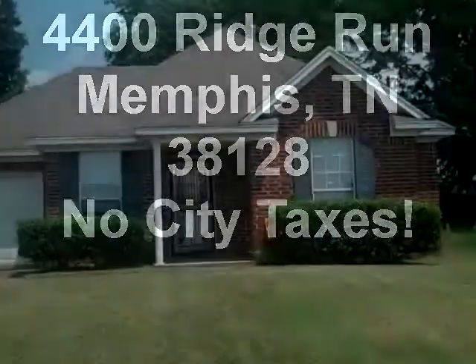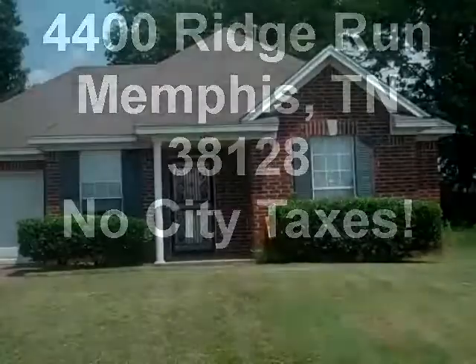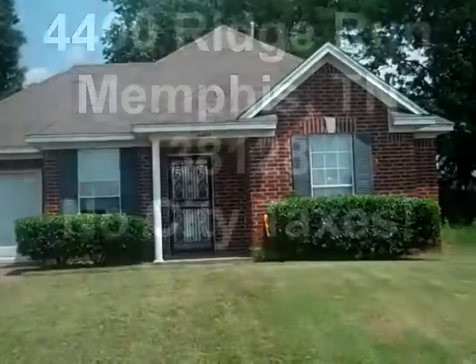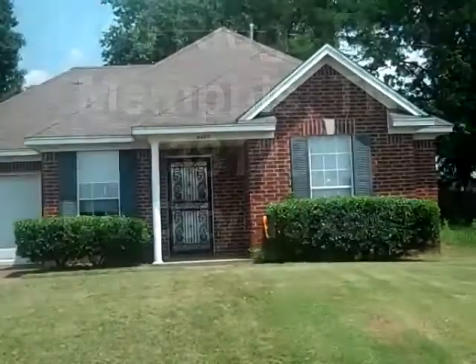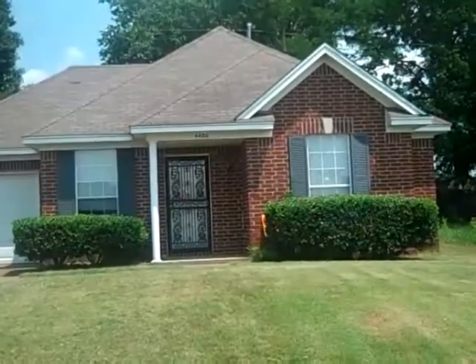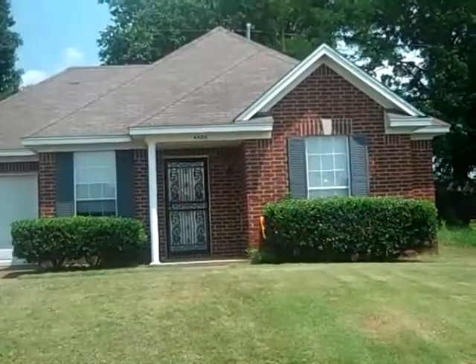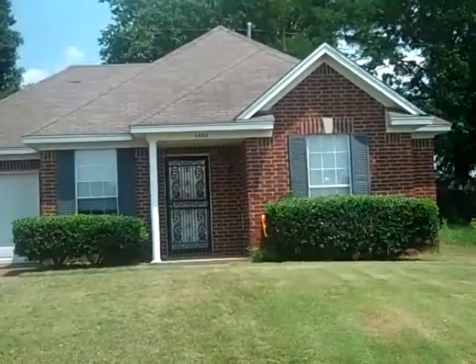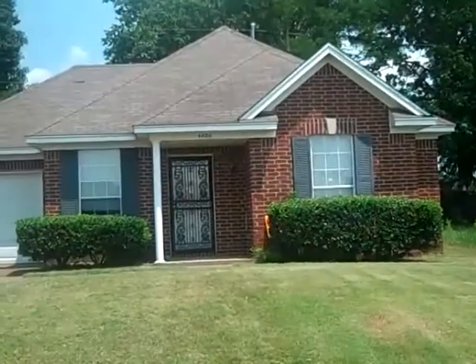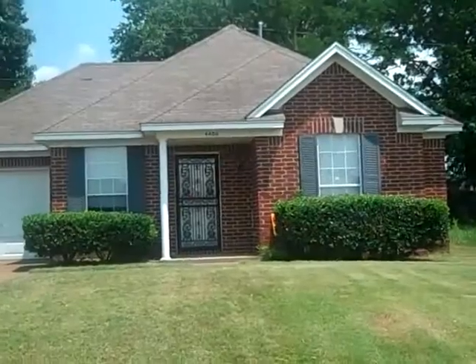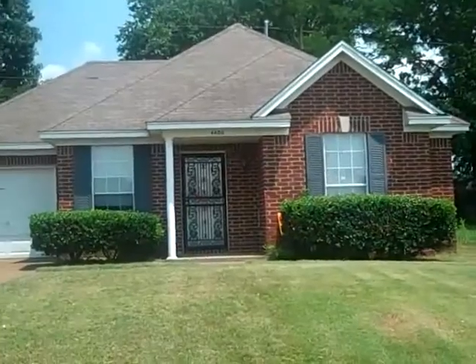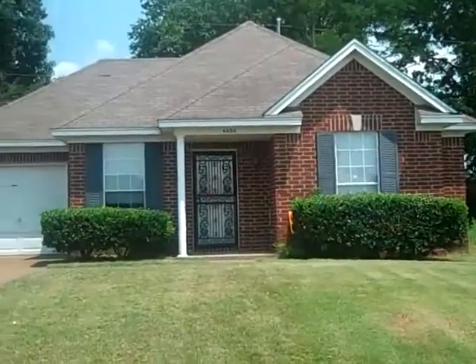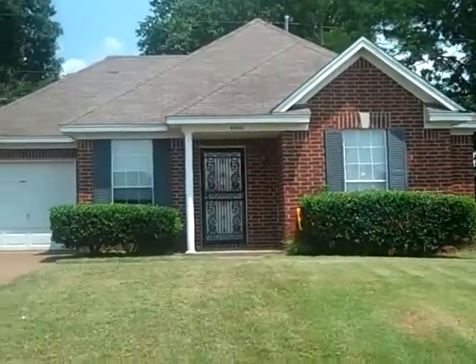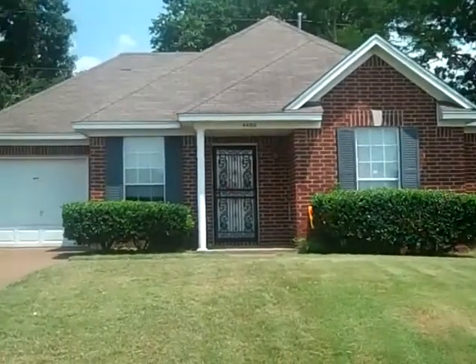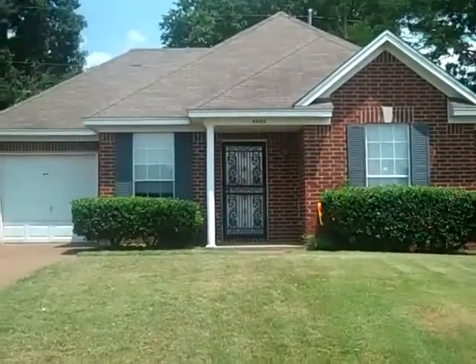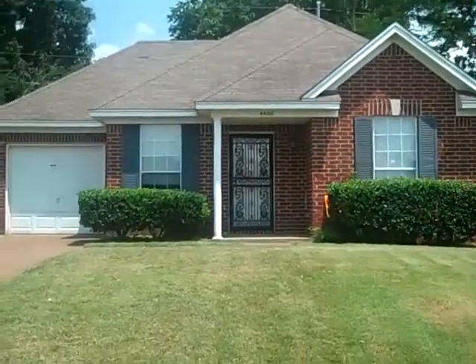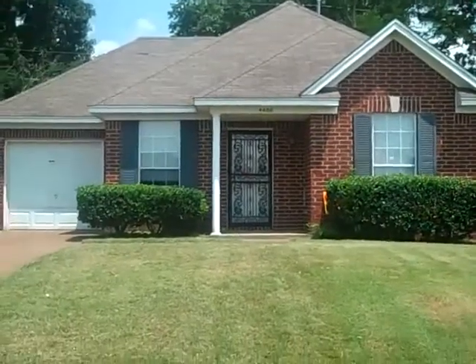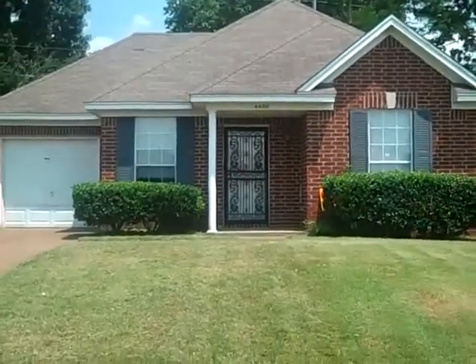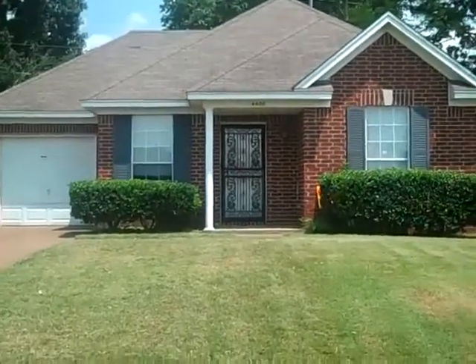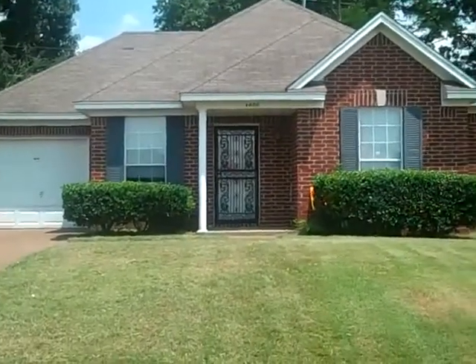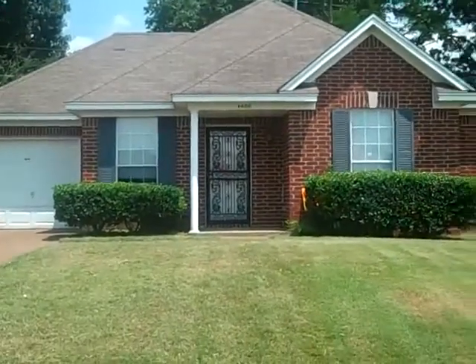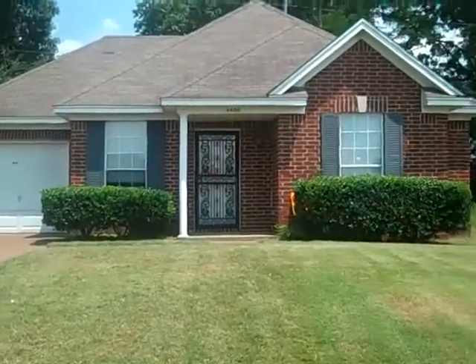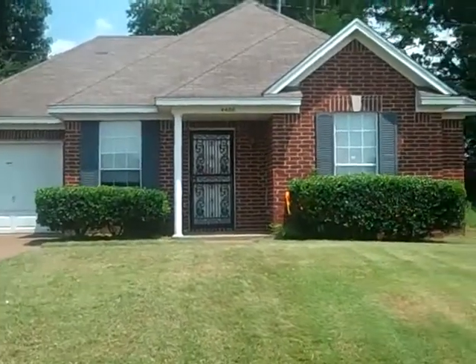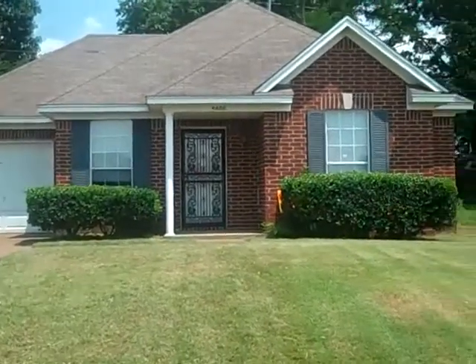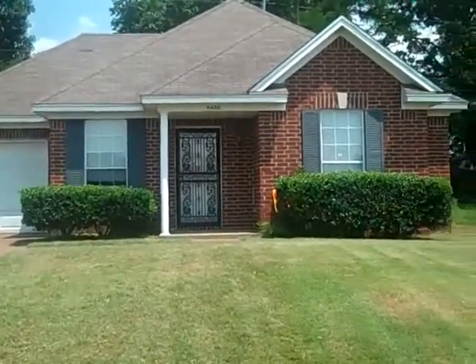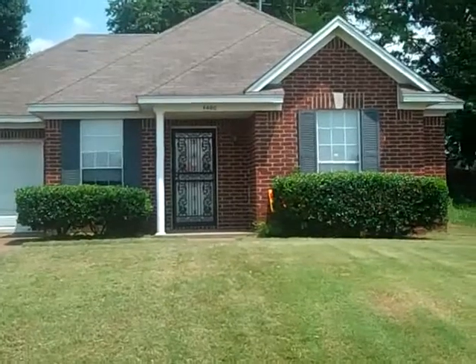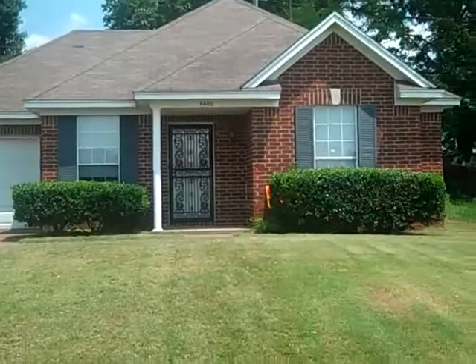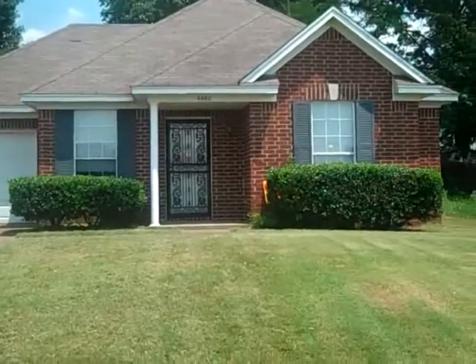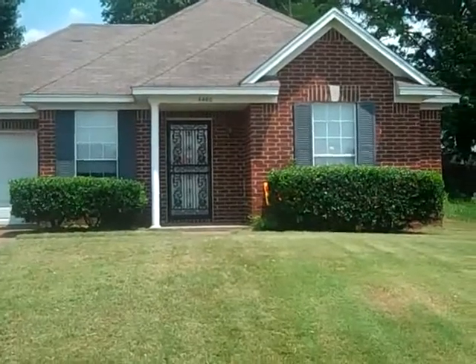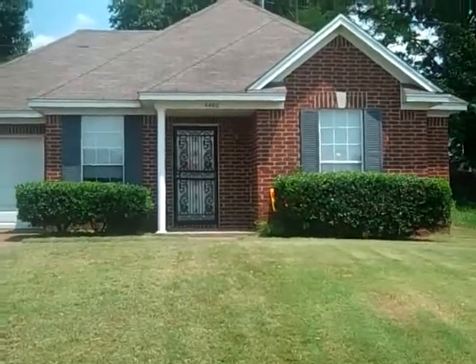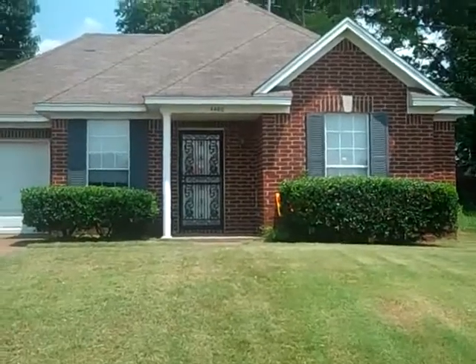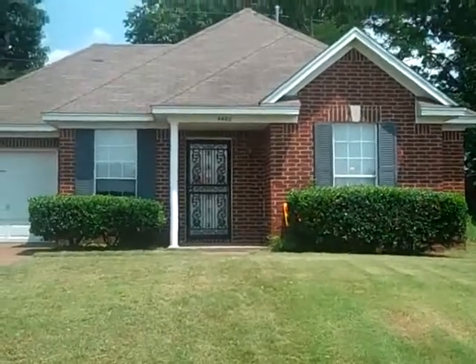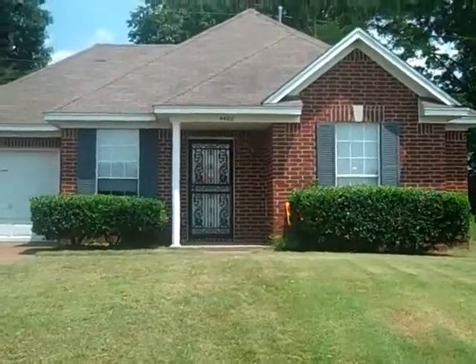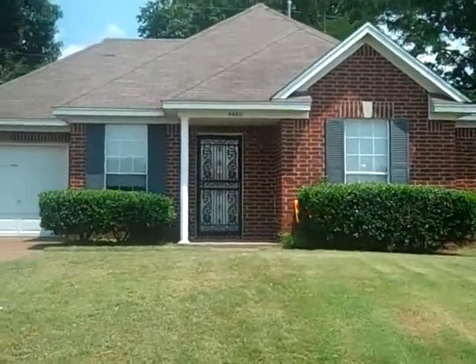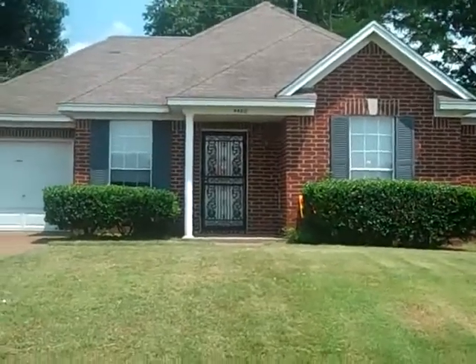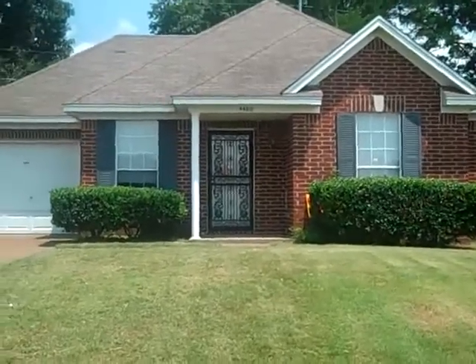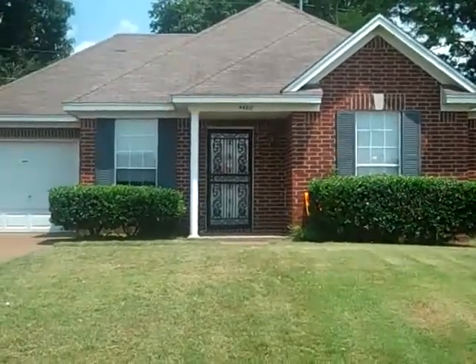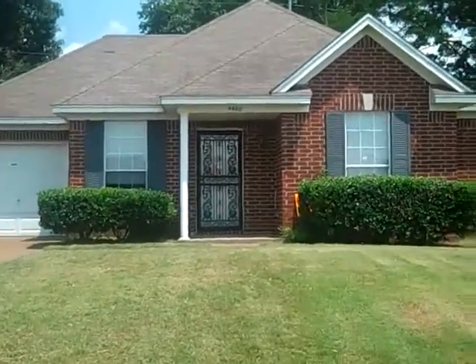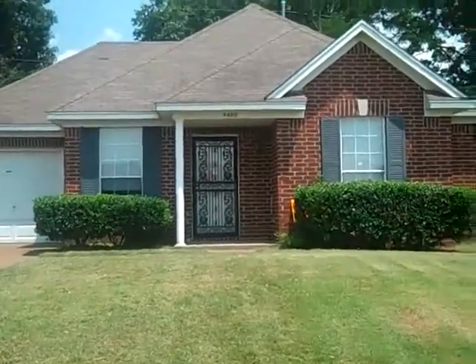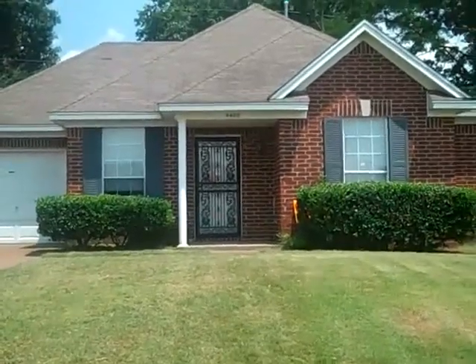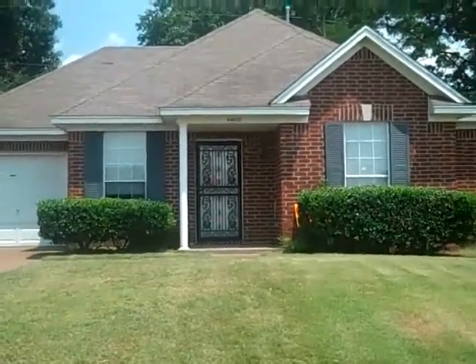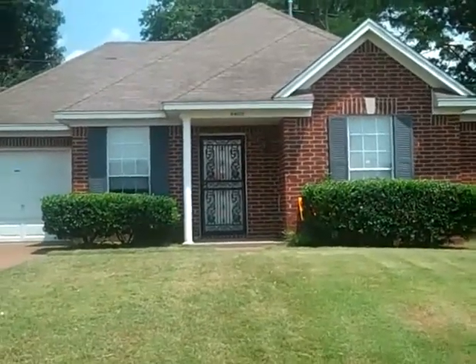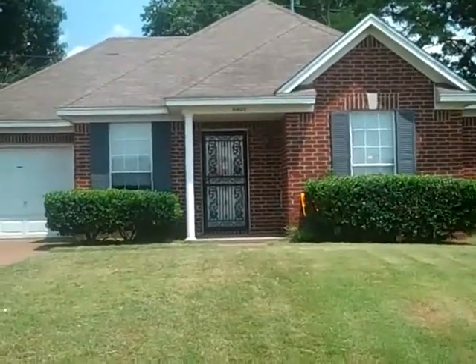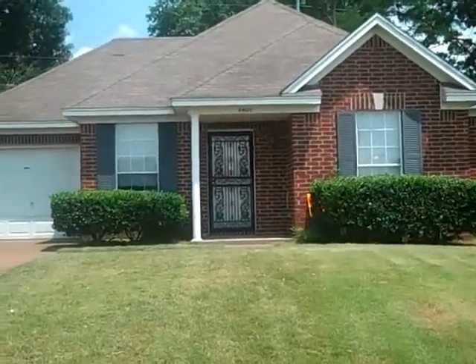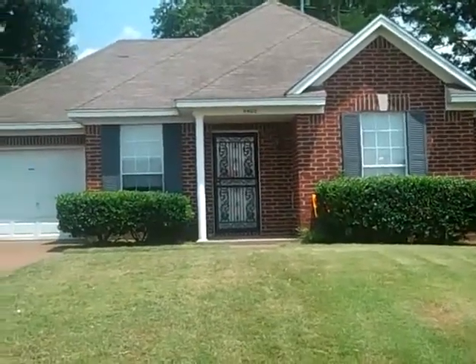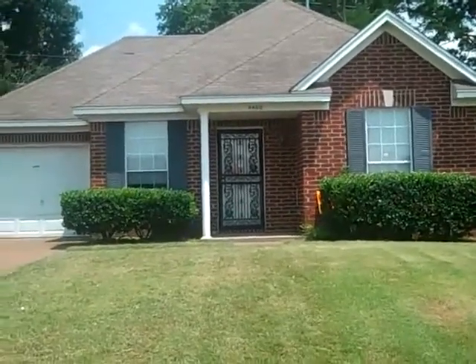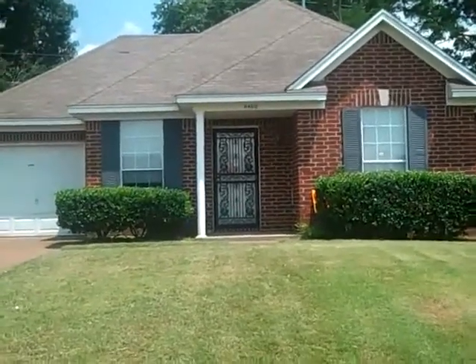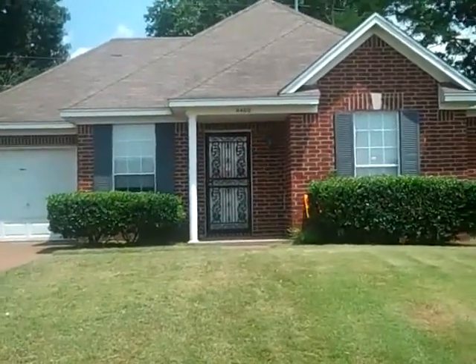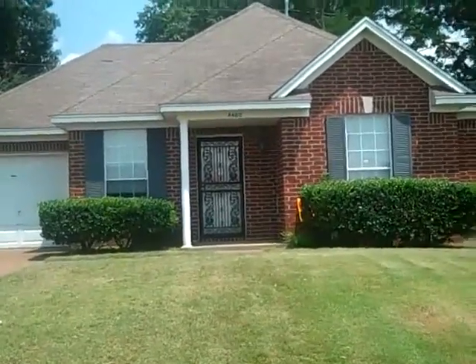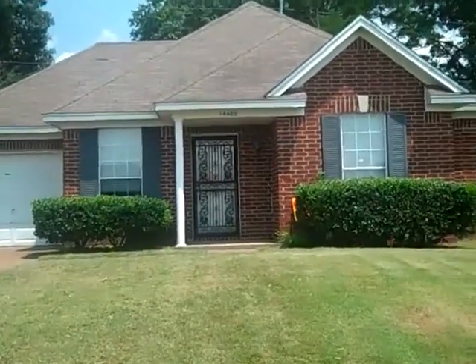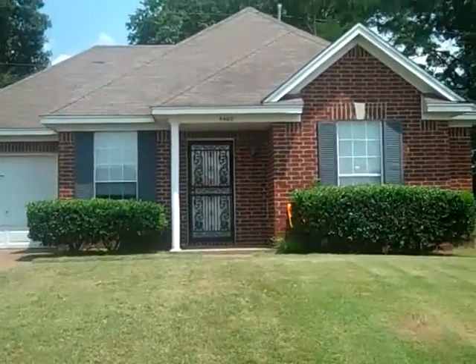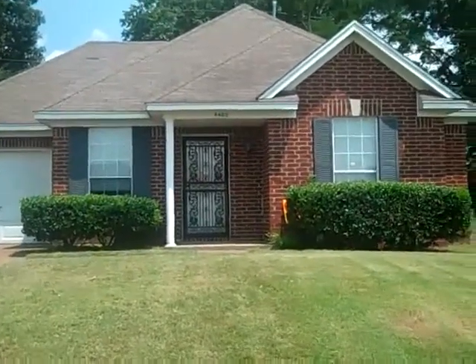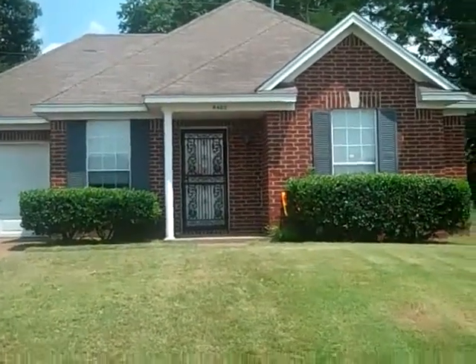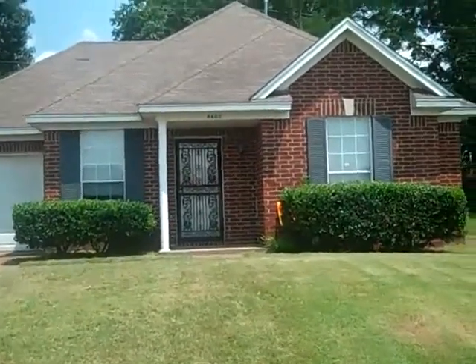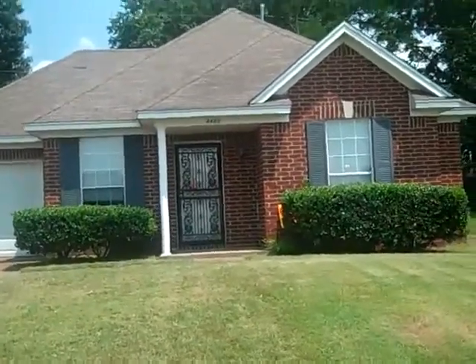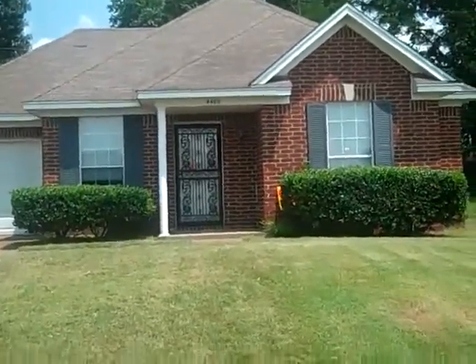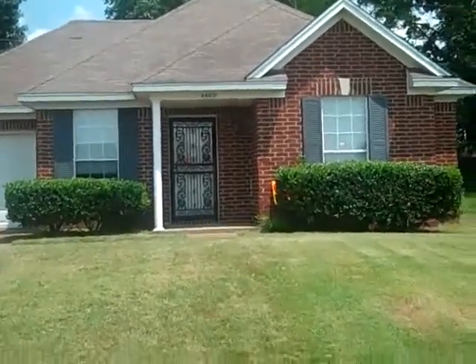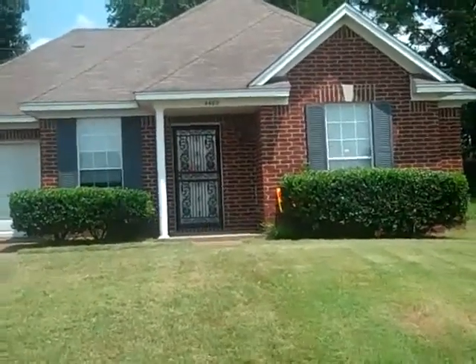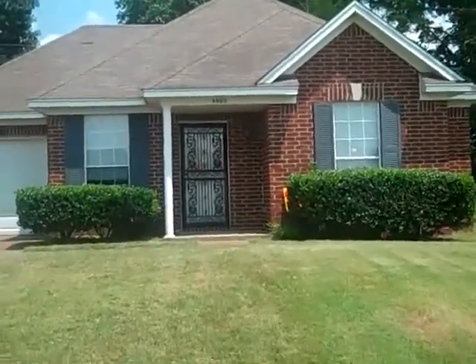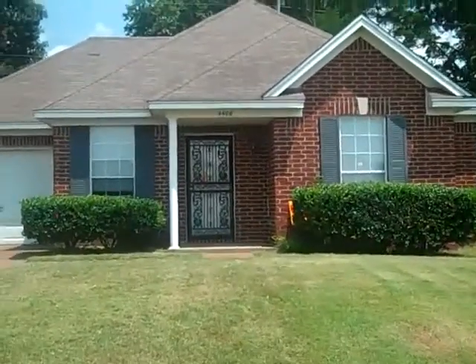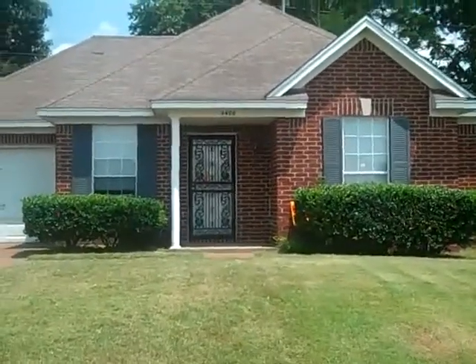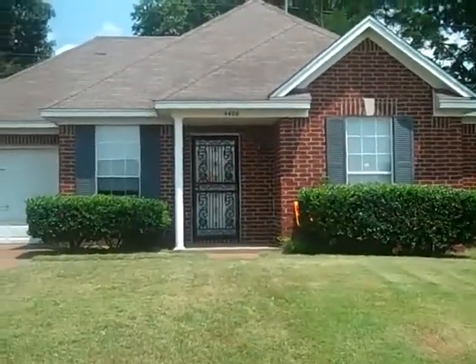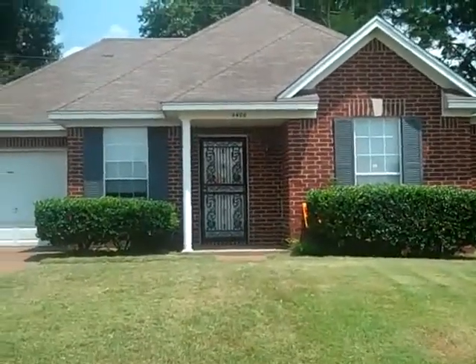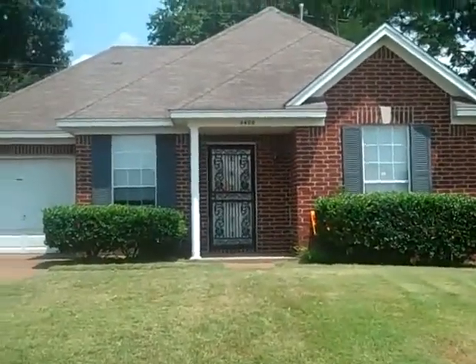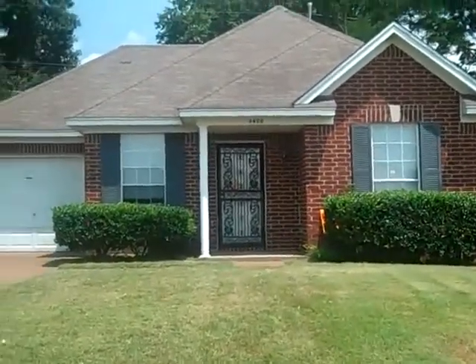4400 Ridge Run, Memphis, Tennessee, 38128. Three-bedroom, two-bath, all-brick property, built in 1995.